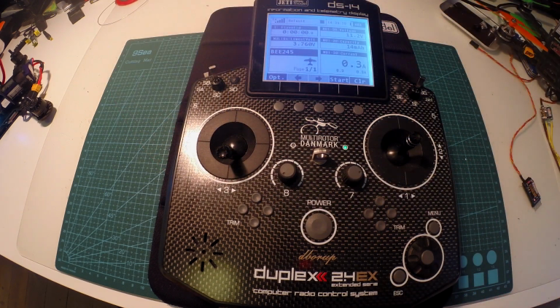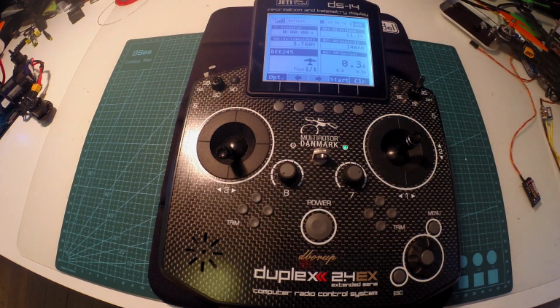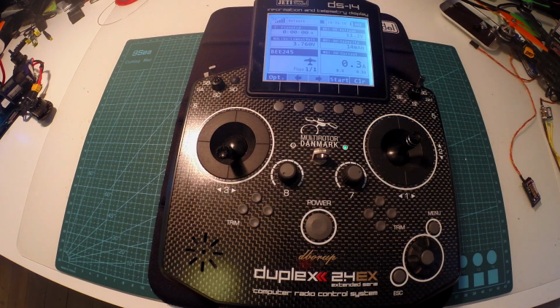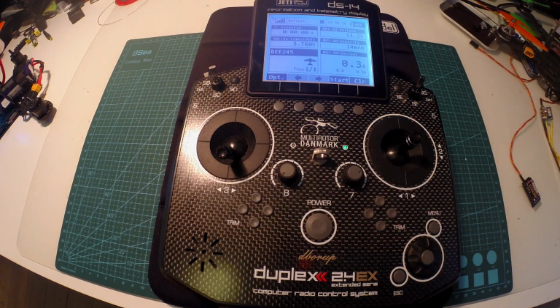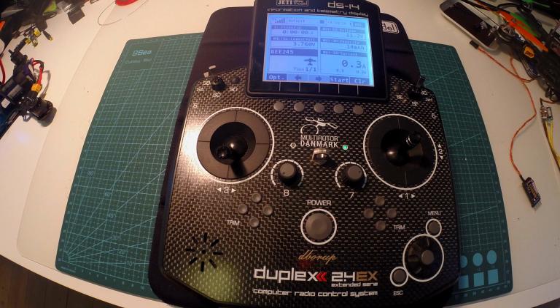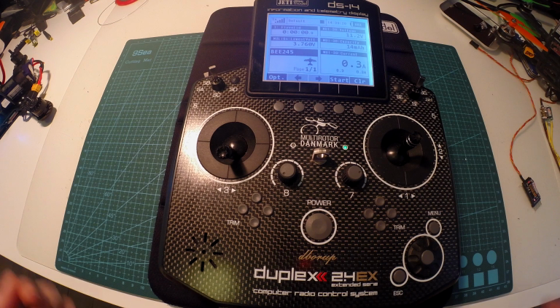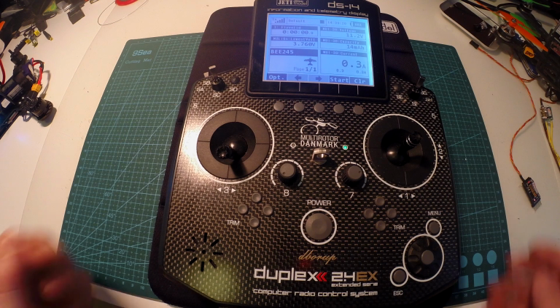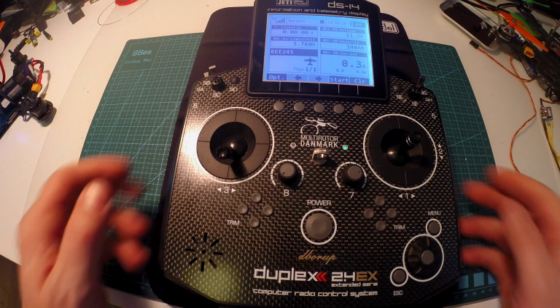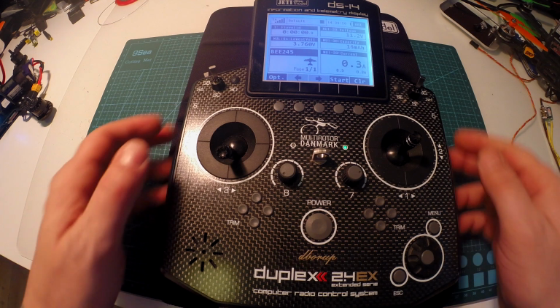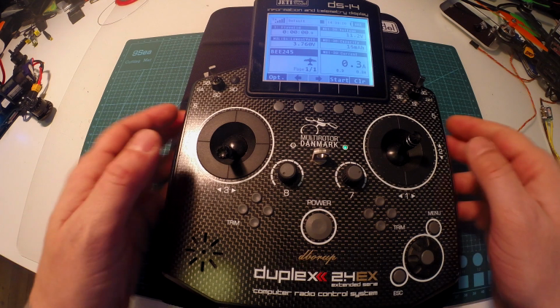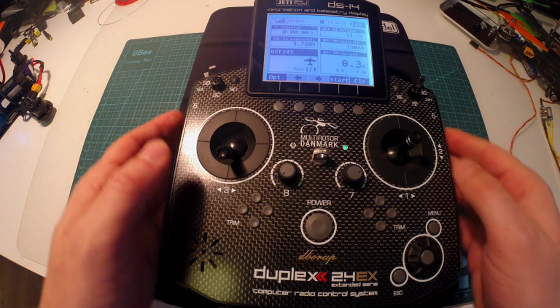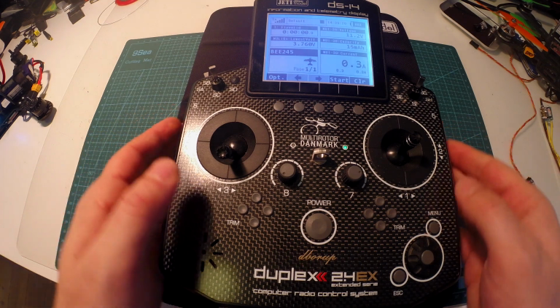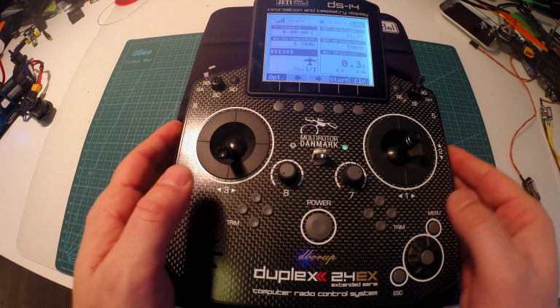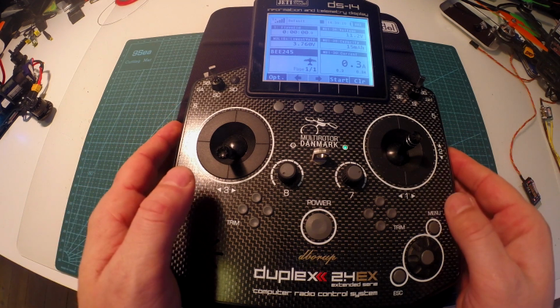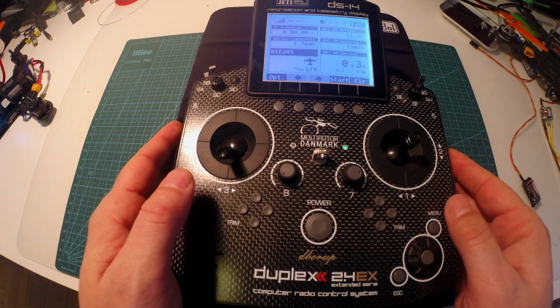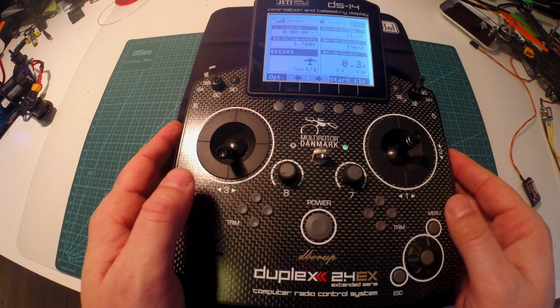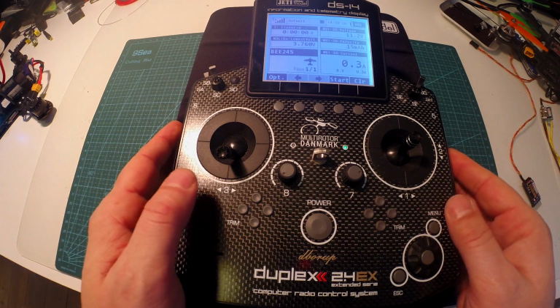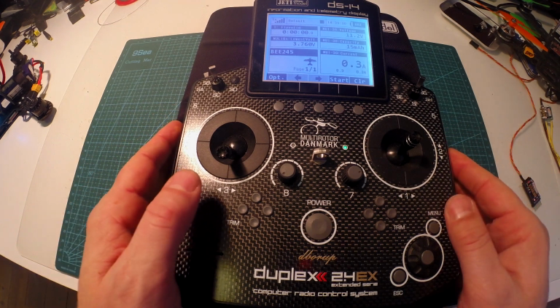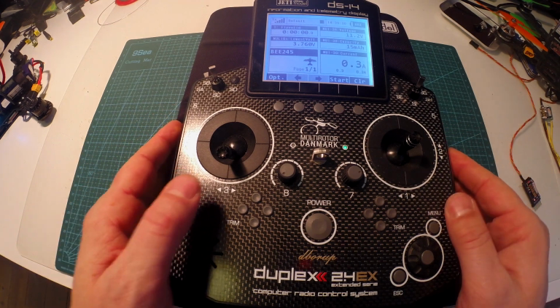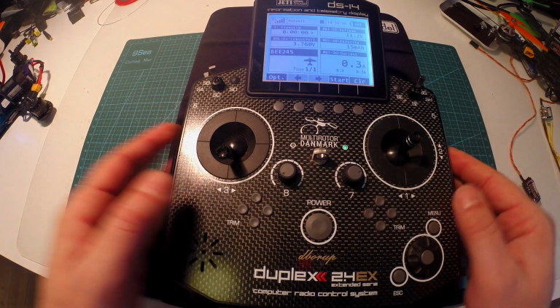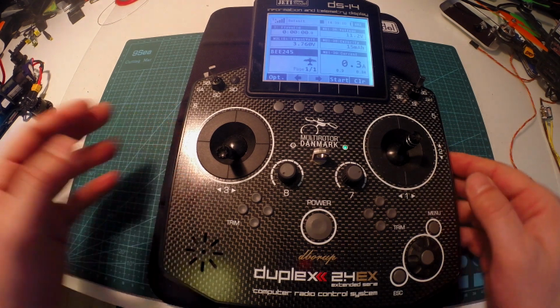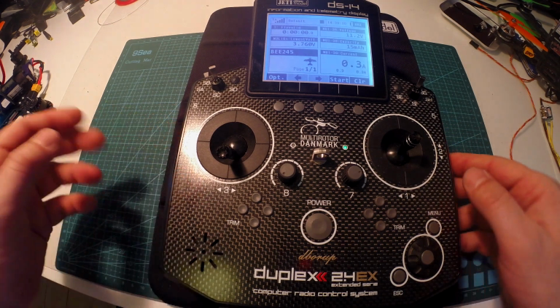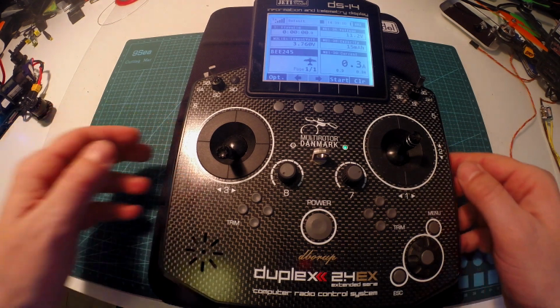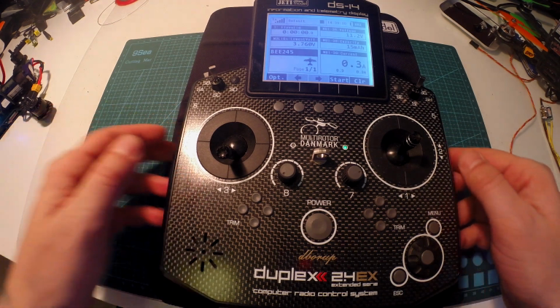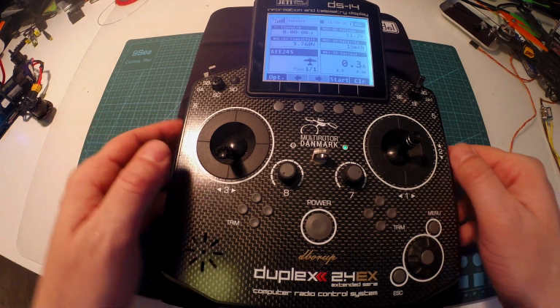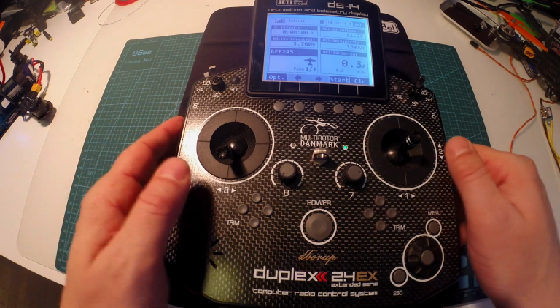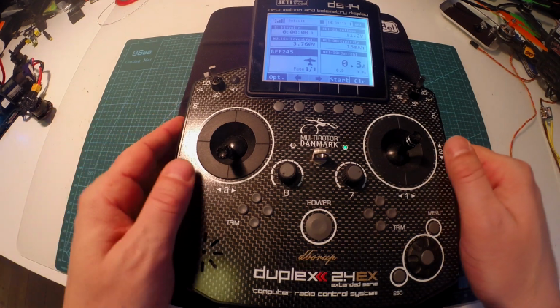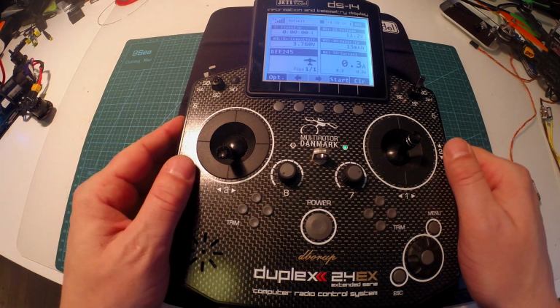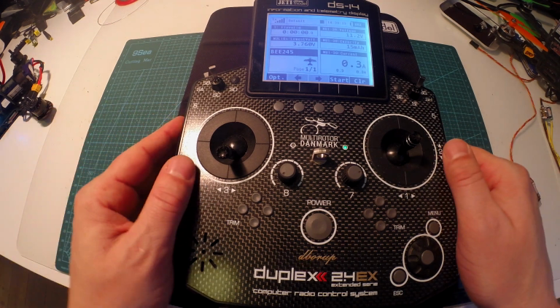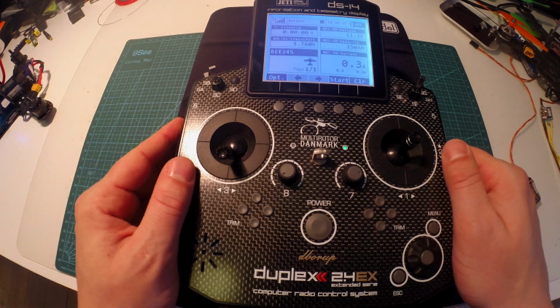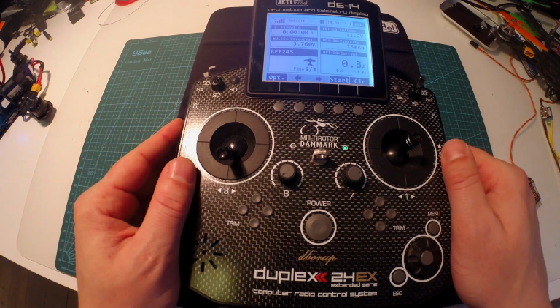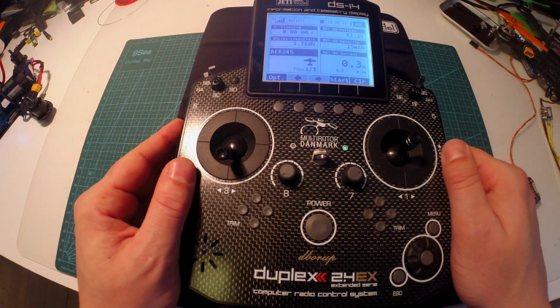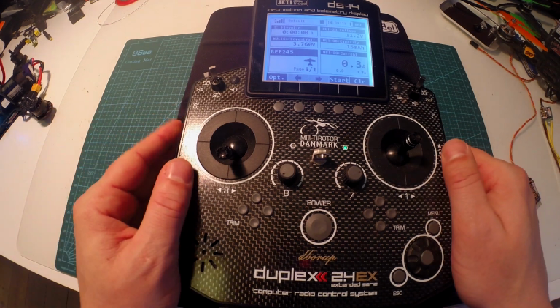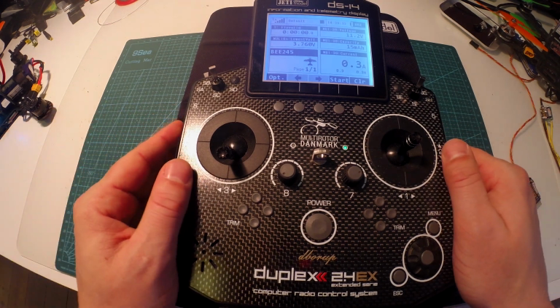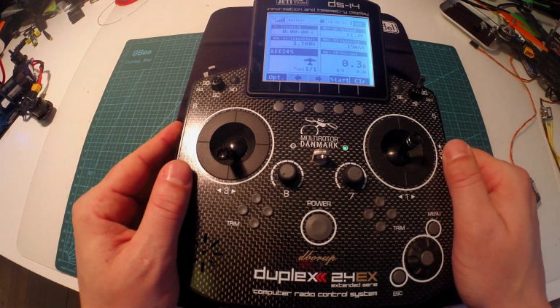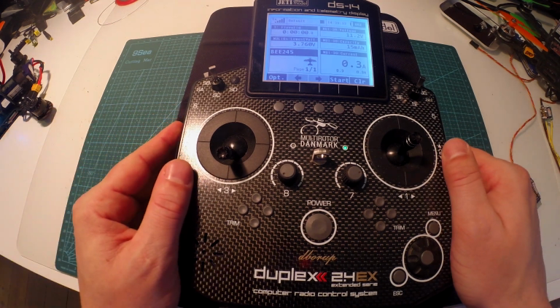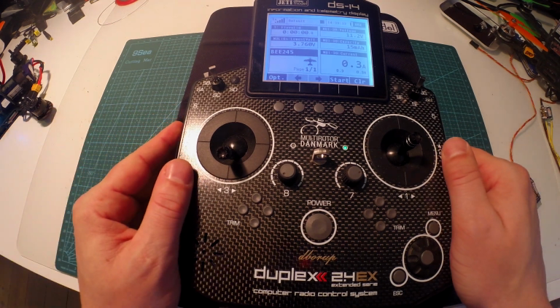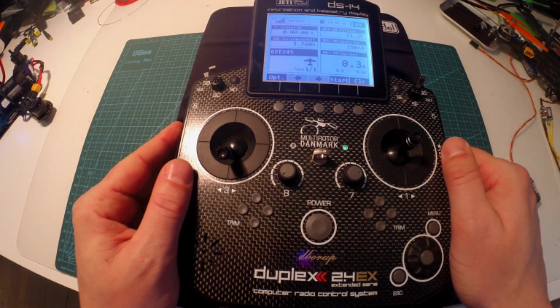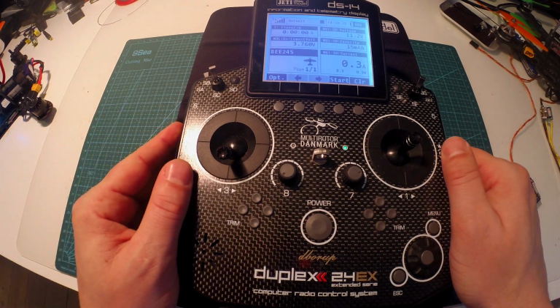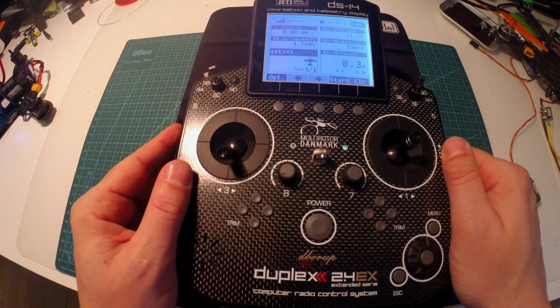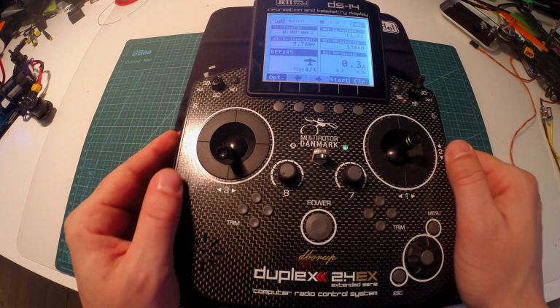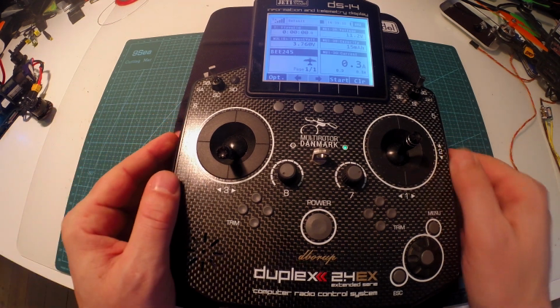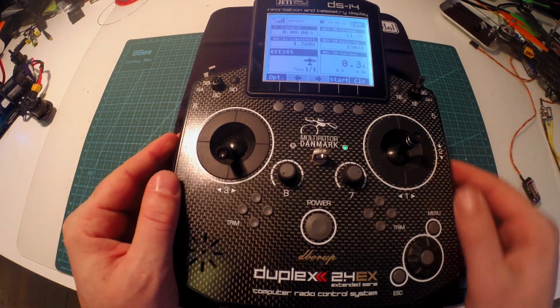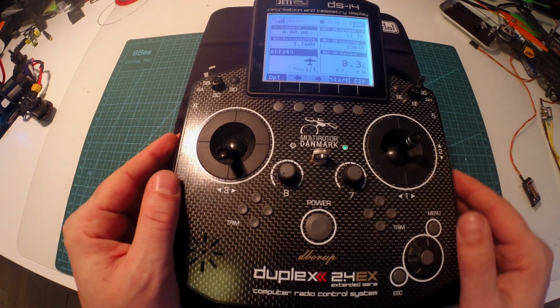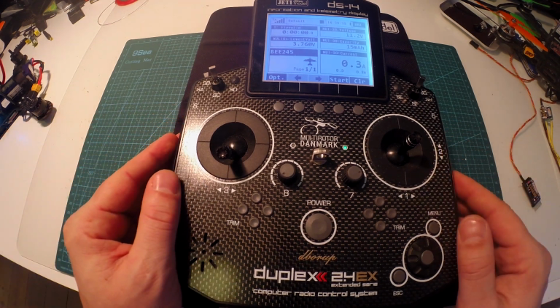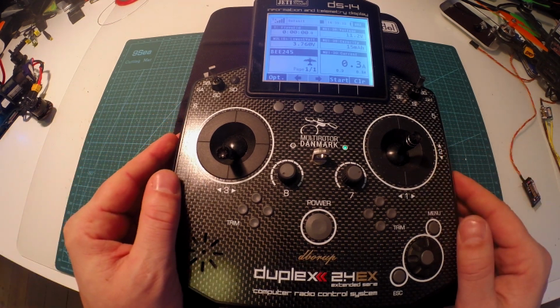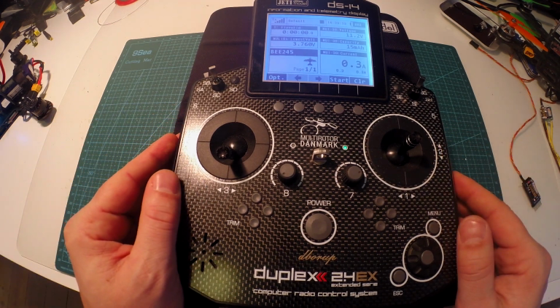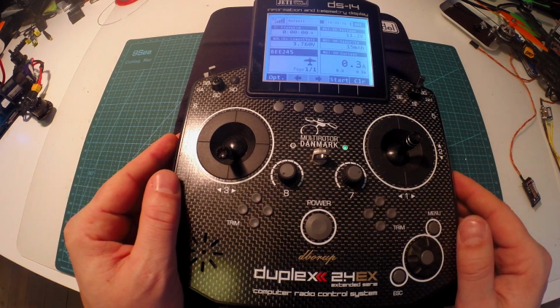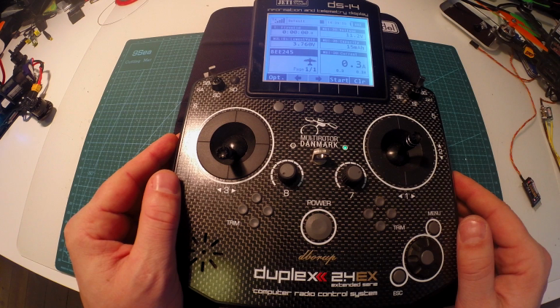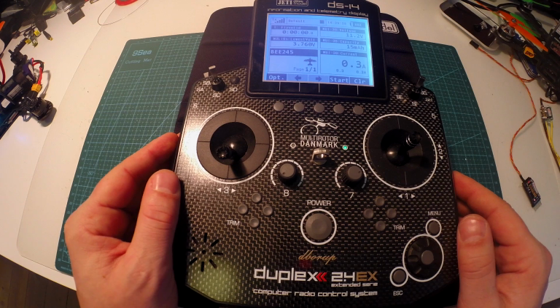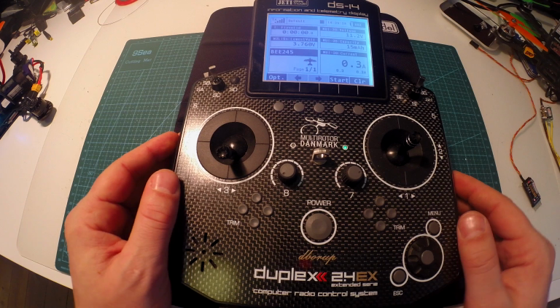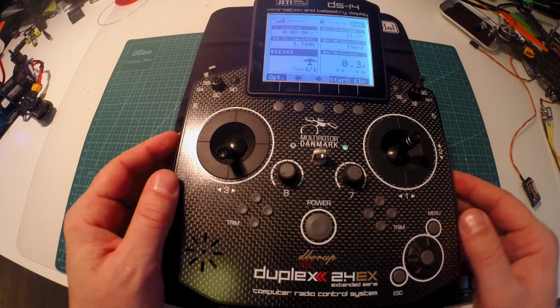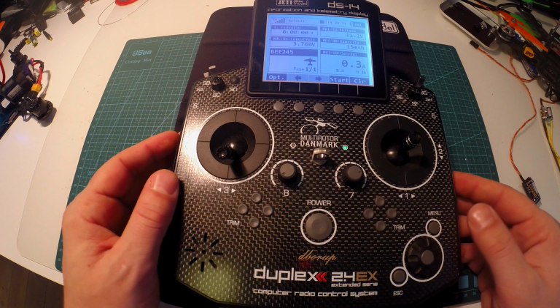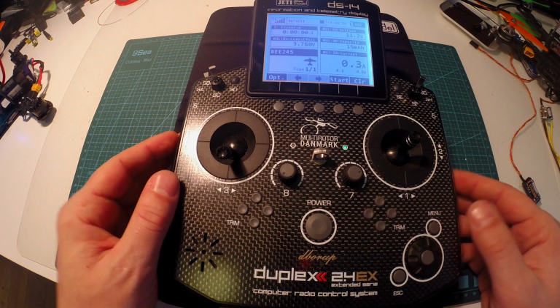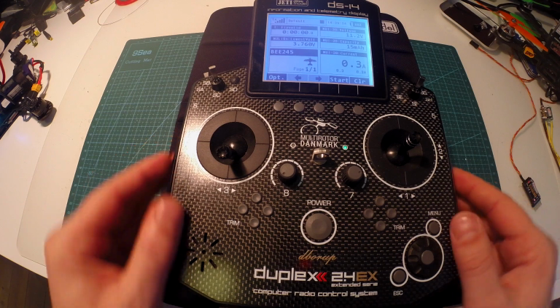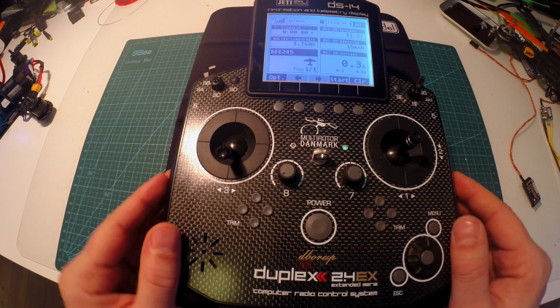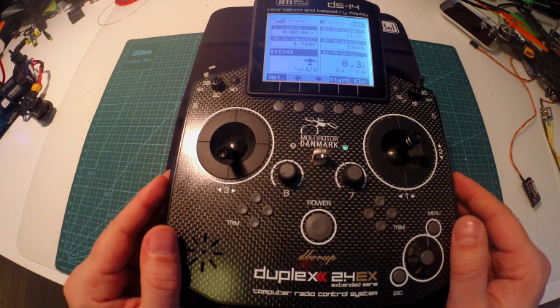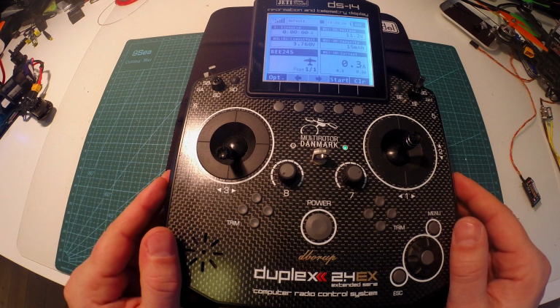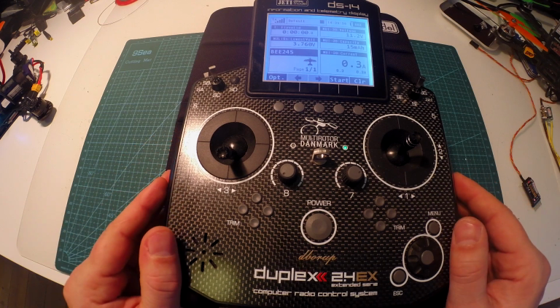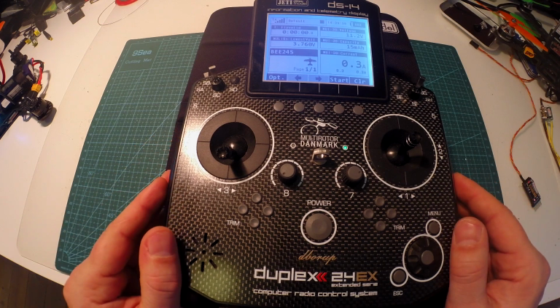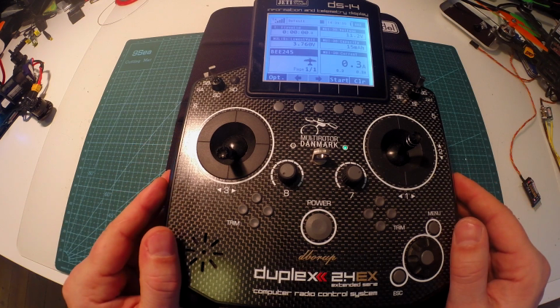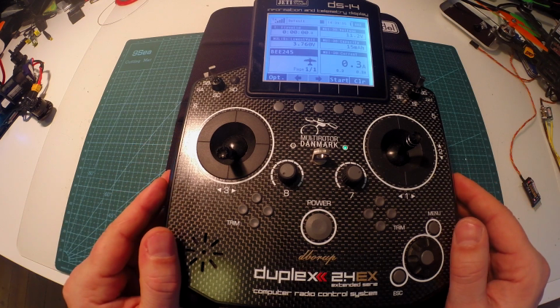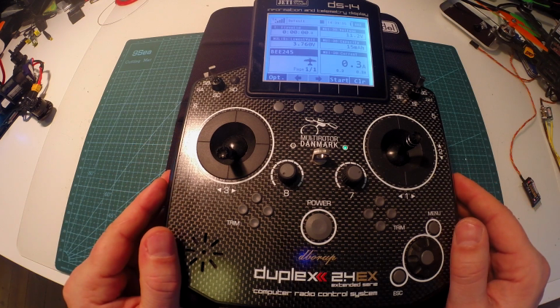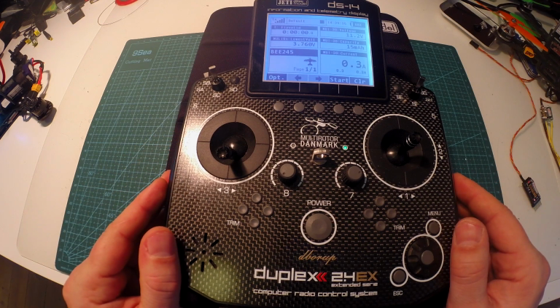That's the telemetry I use on my little B245 — very awesome. See you next time, bye!